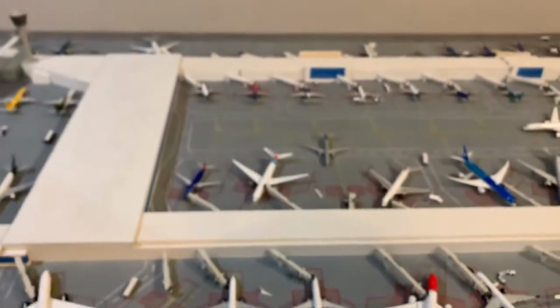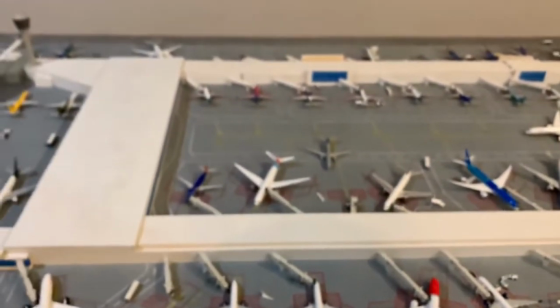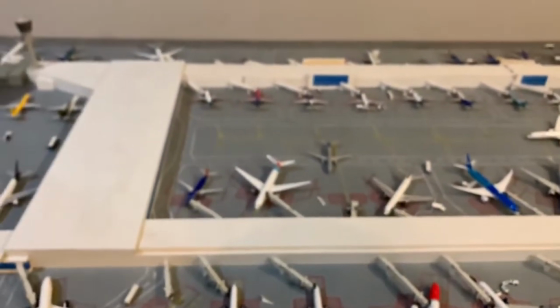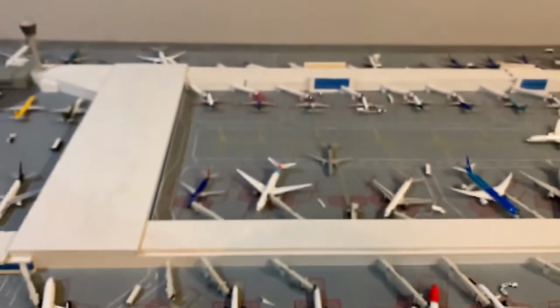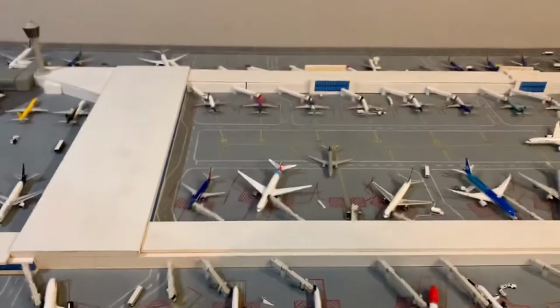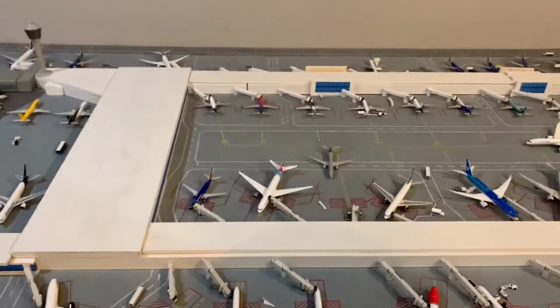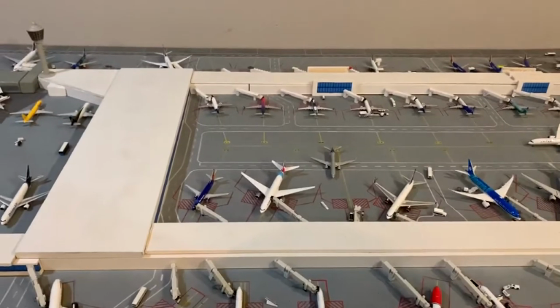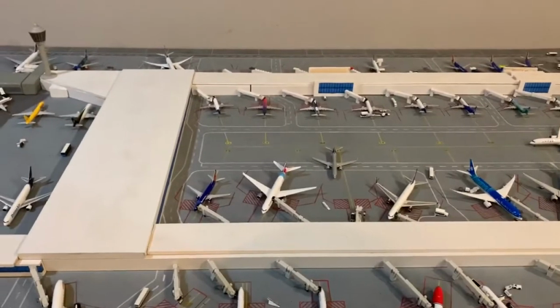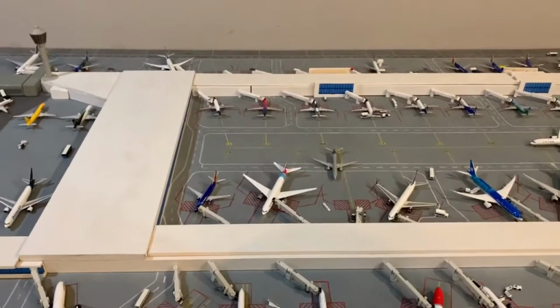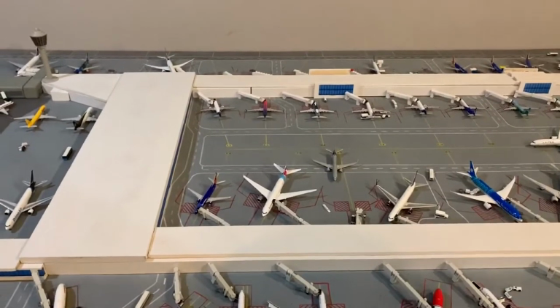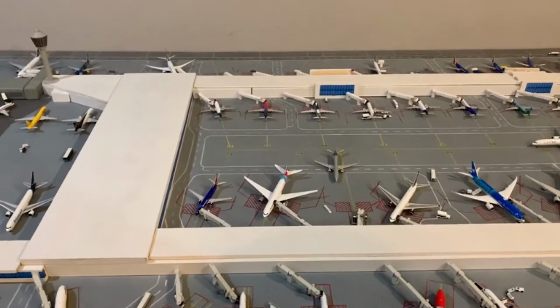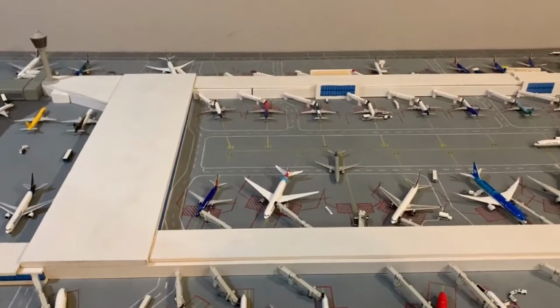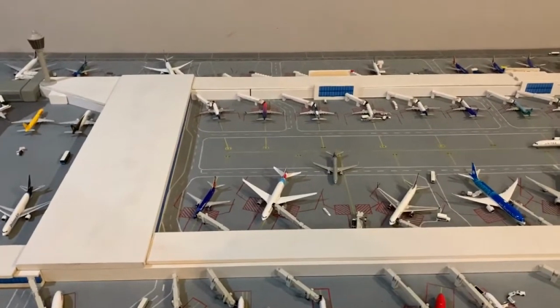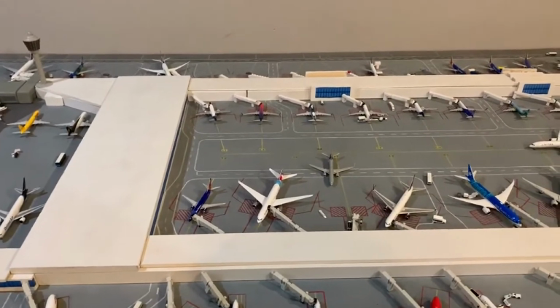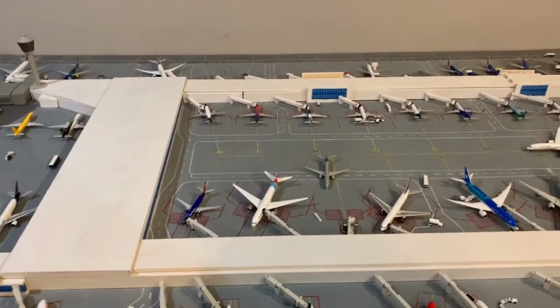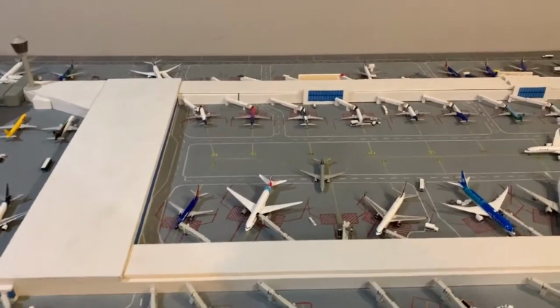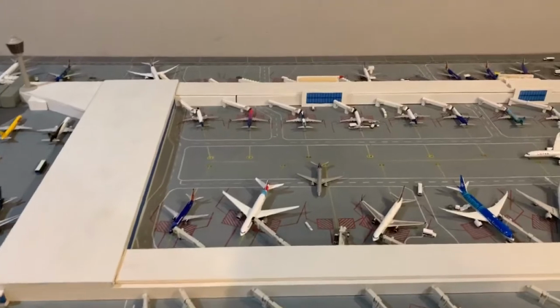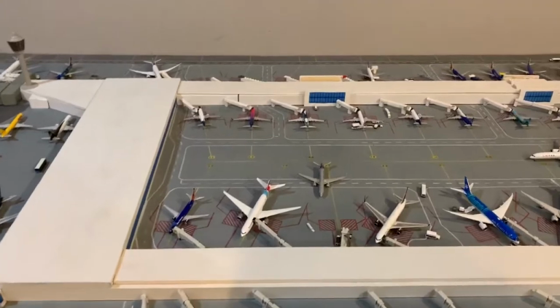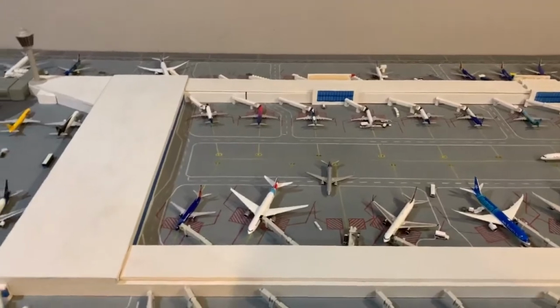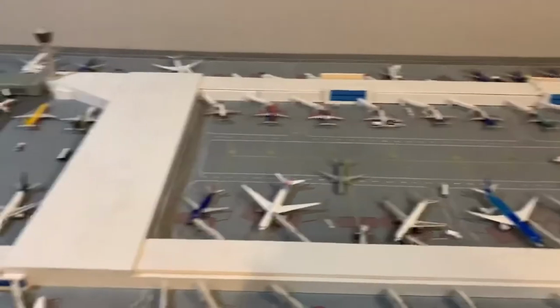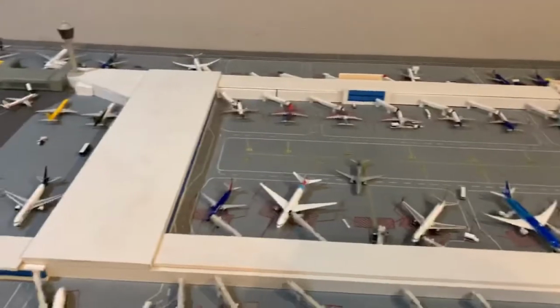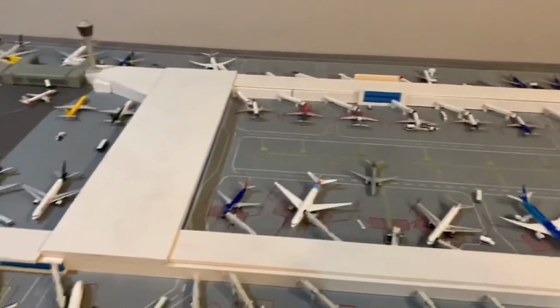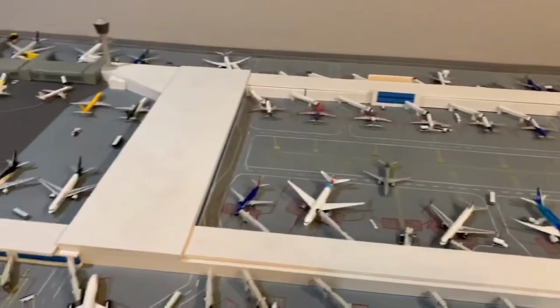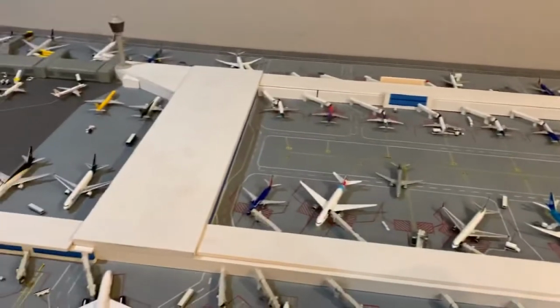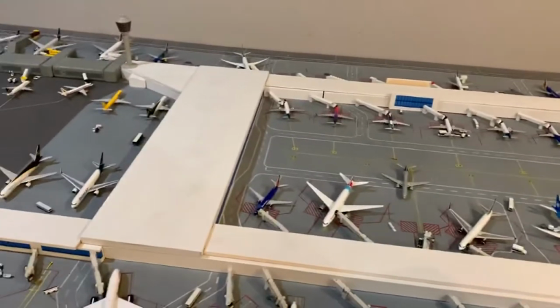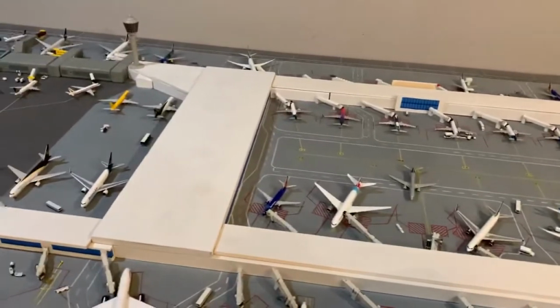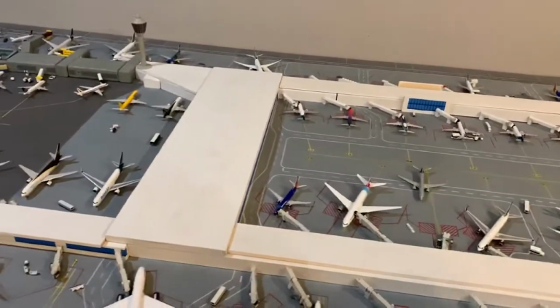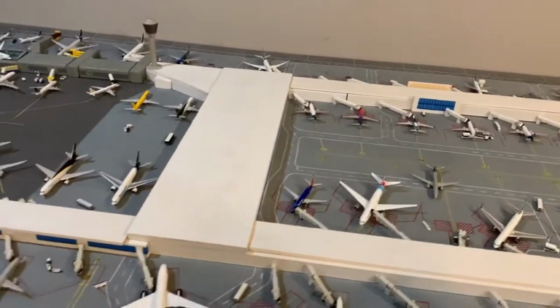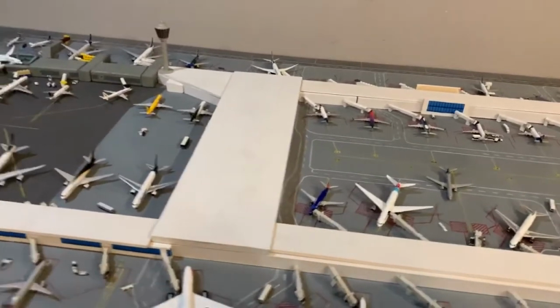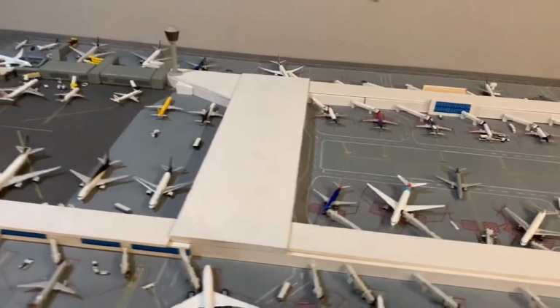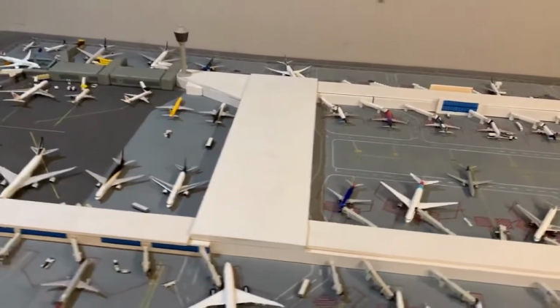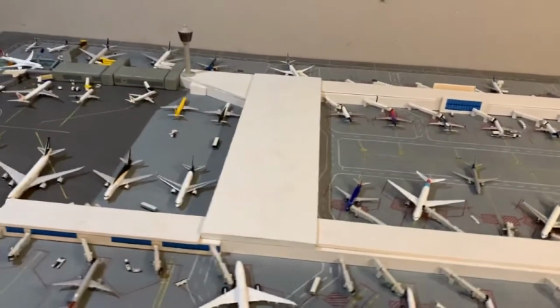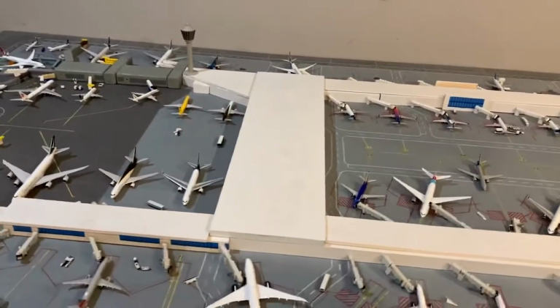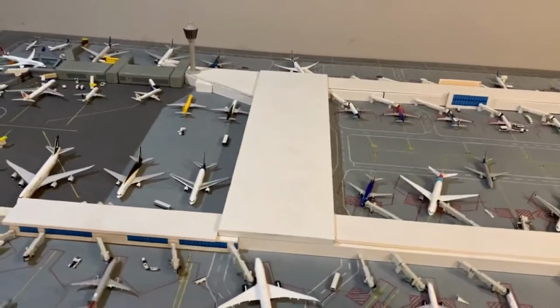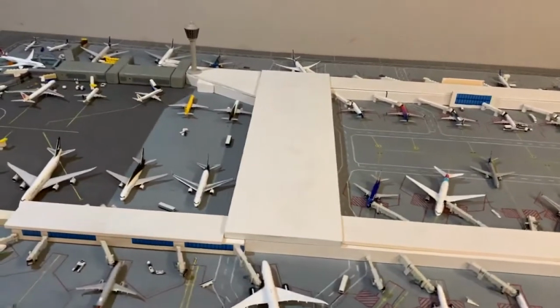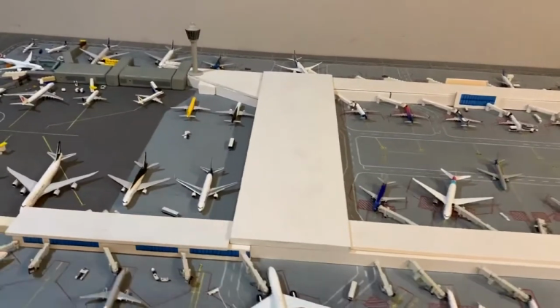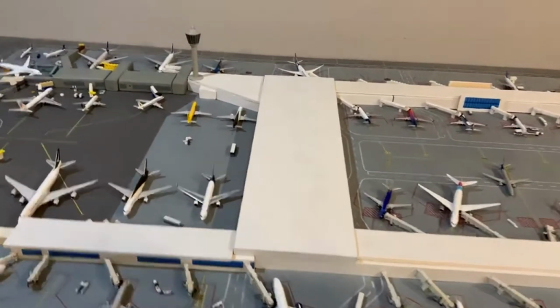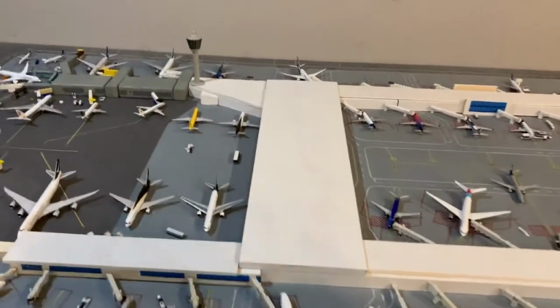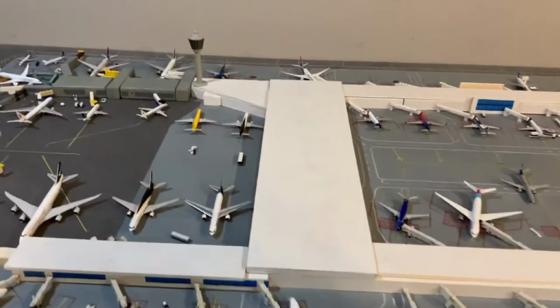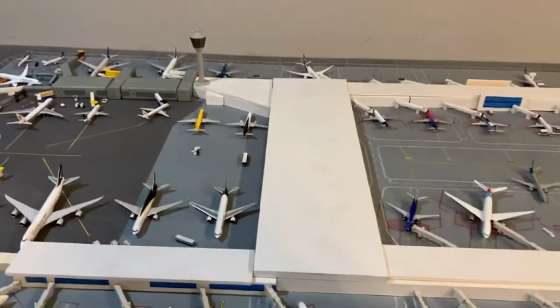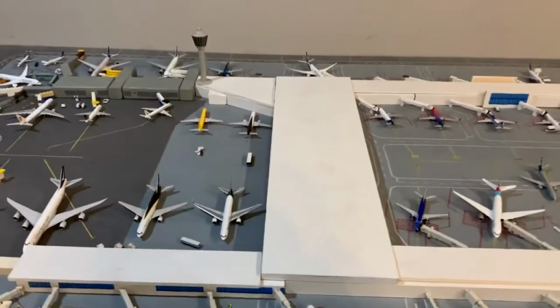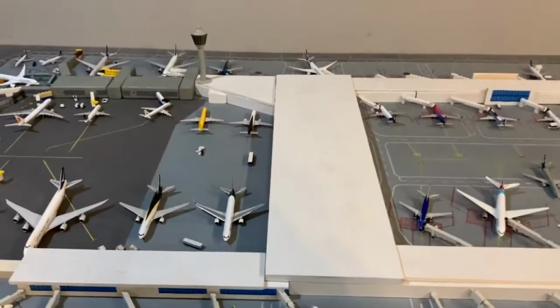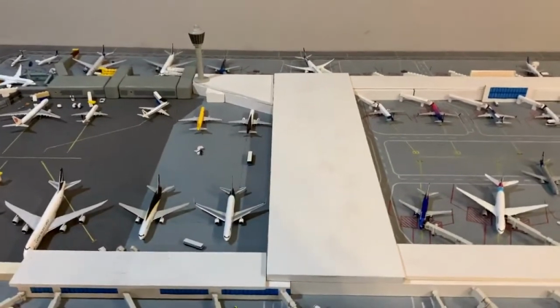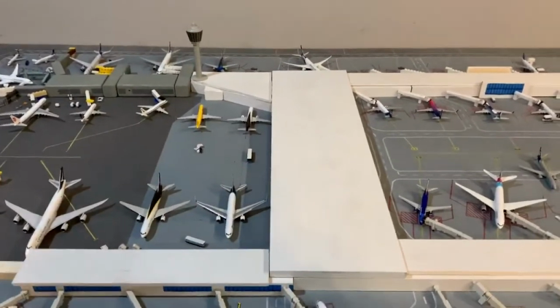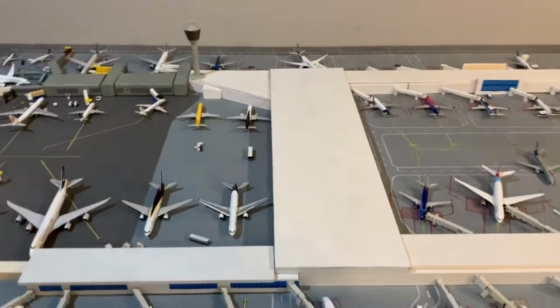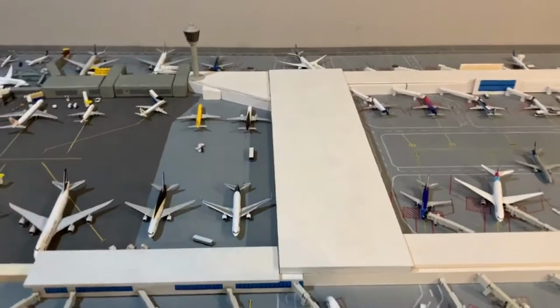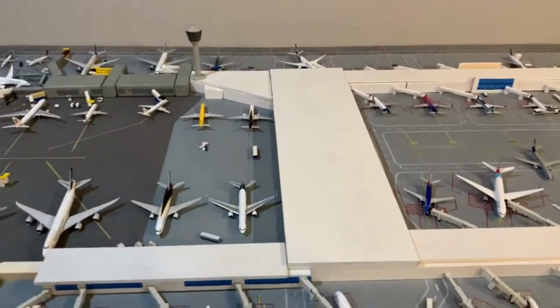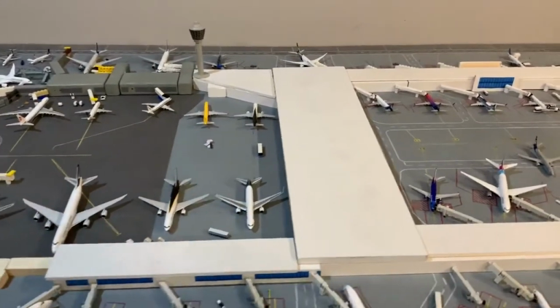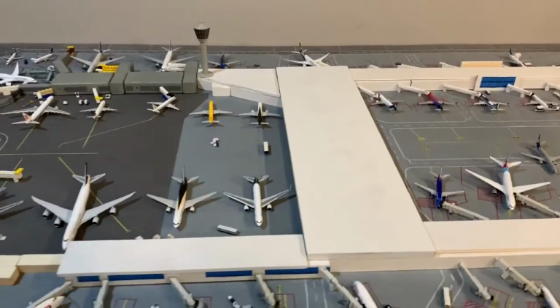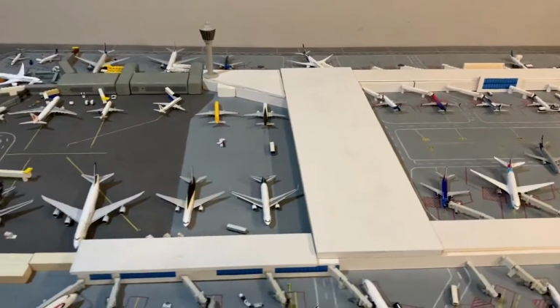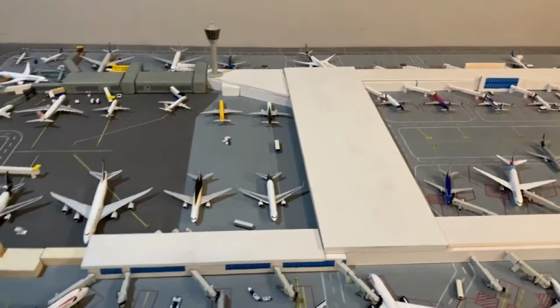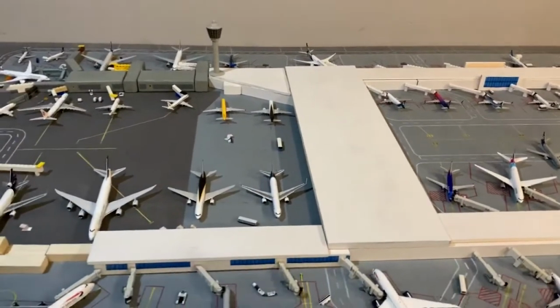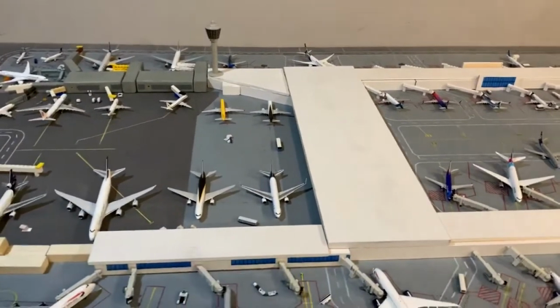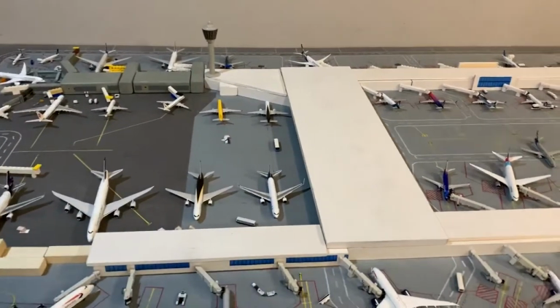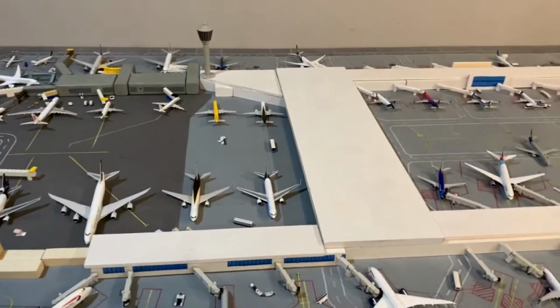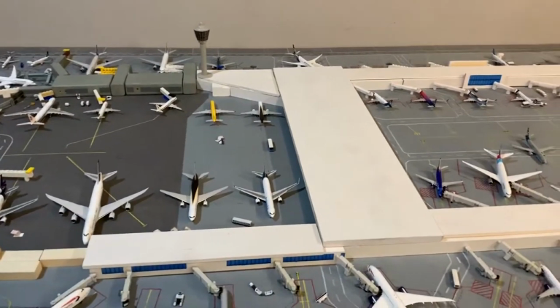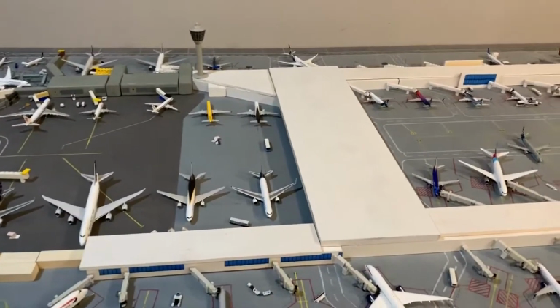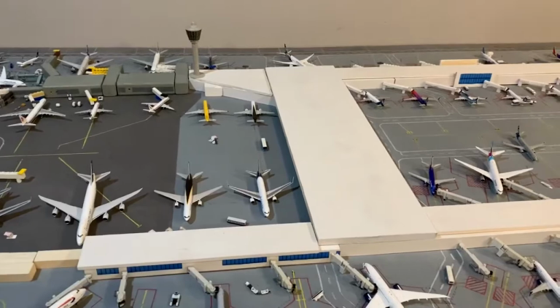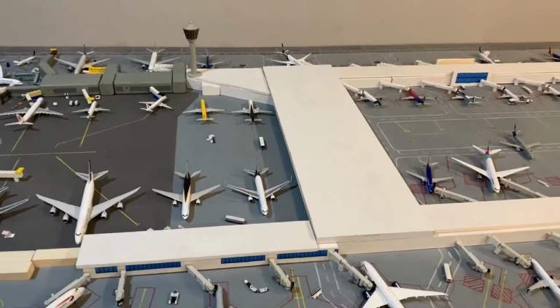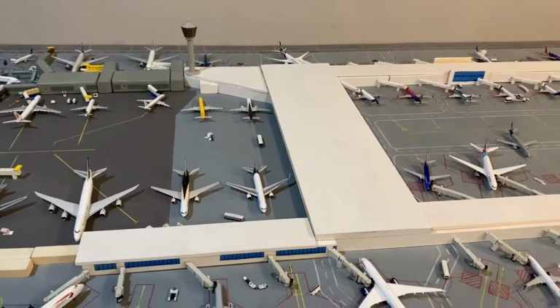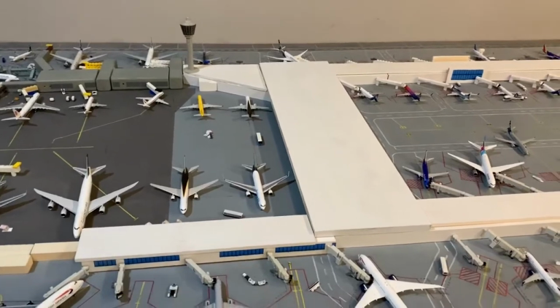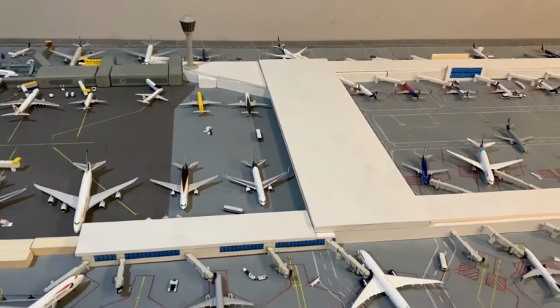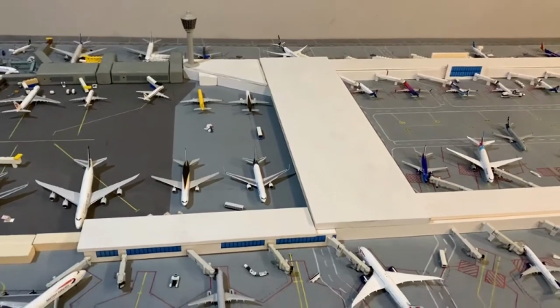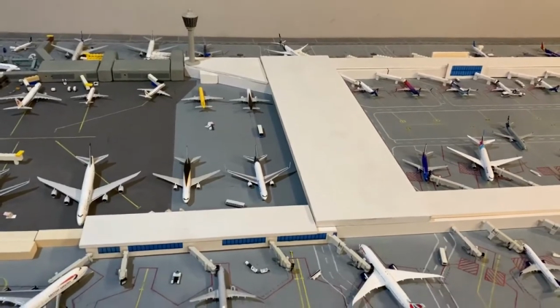I just pre-ordered some of the new planes from the Gemini Jets January releases. Can't wait for those to come, though it'll be a little while.